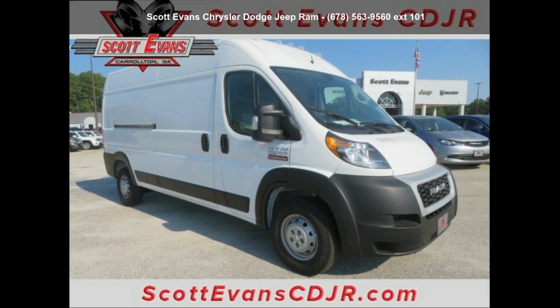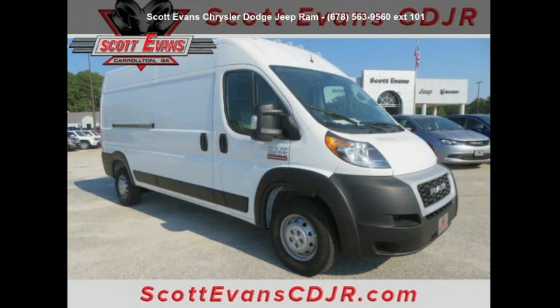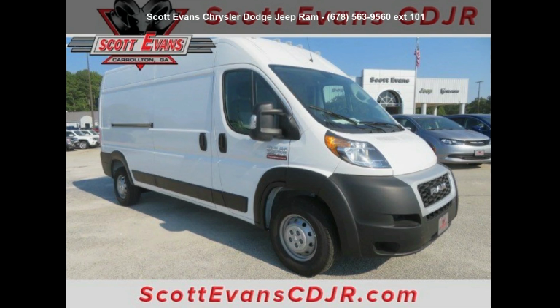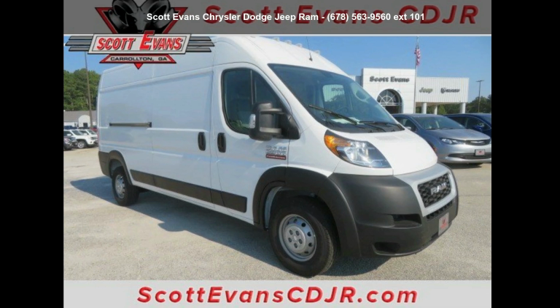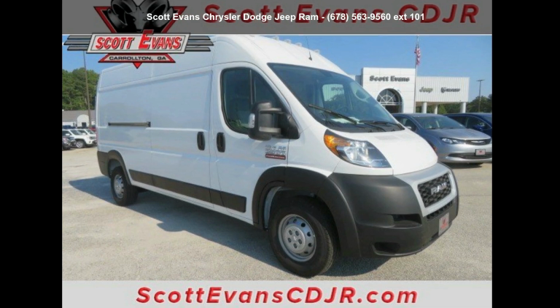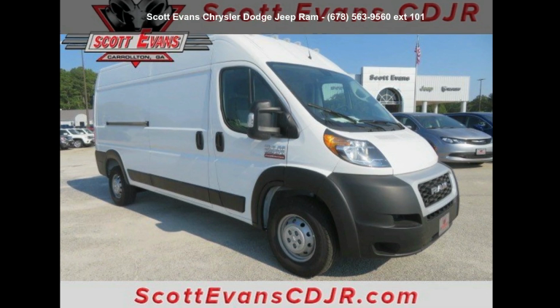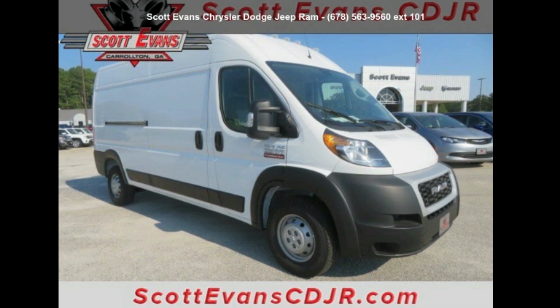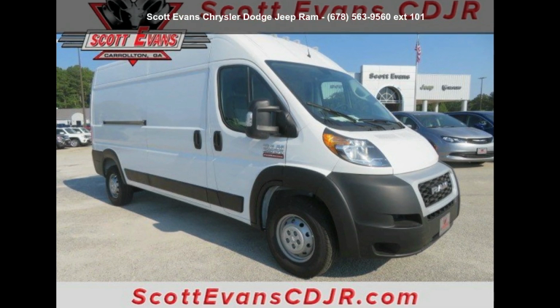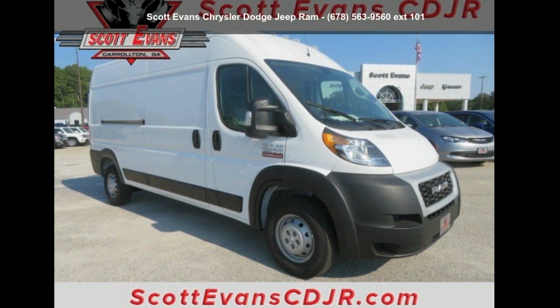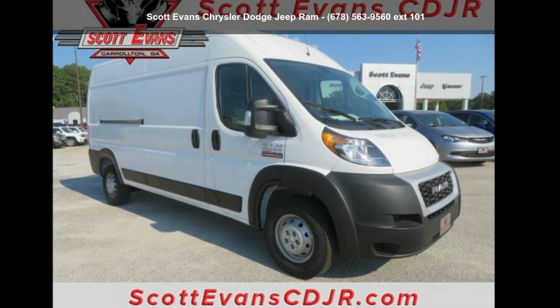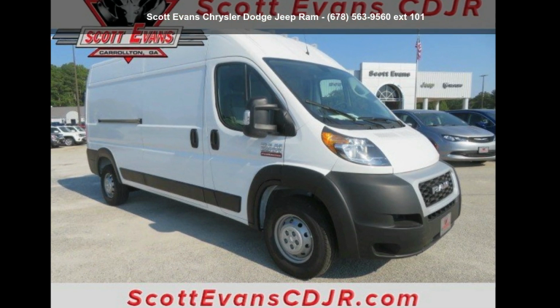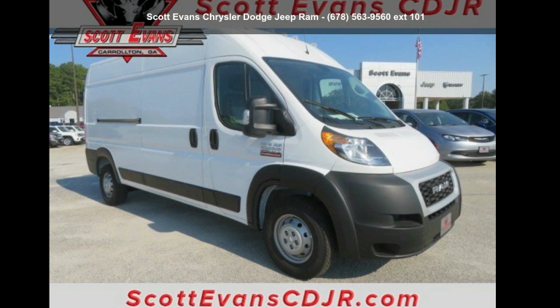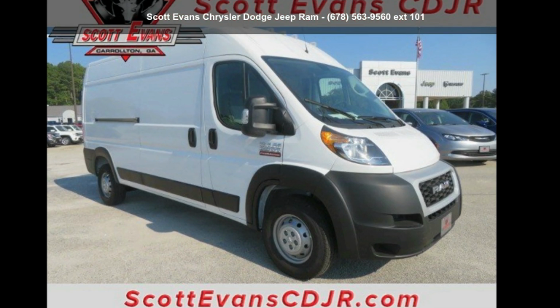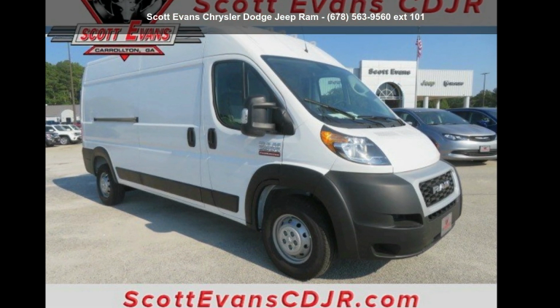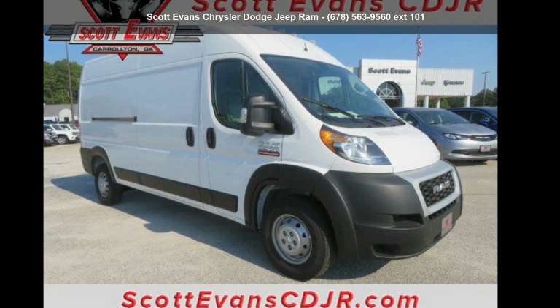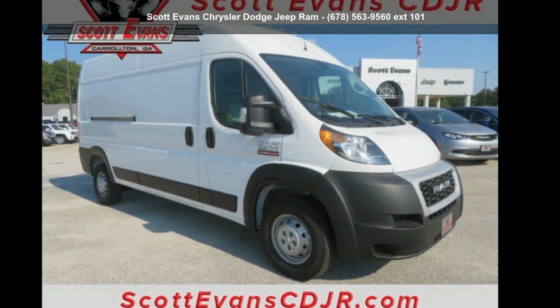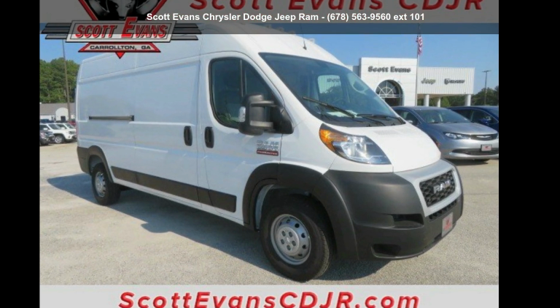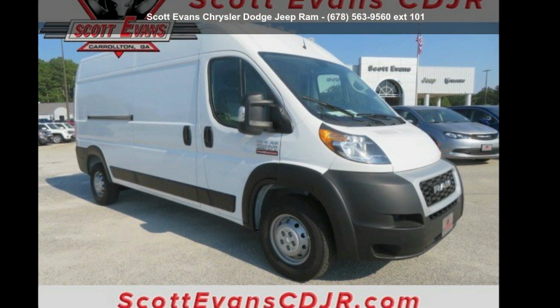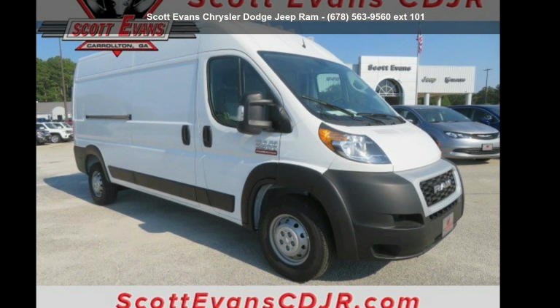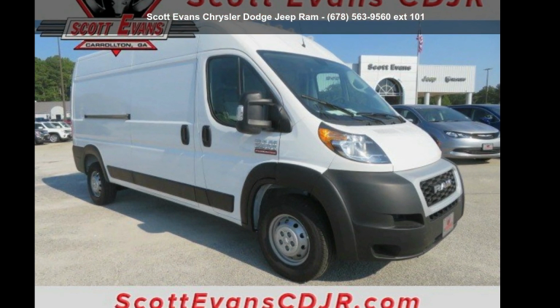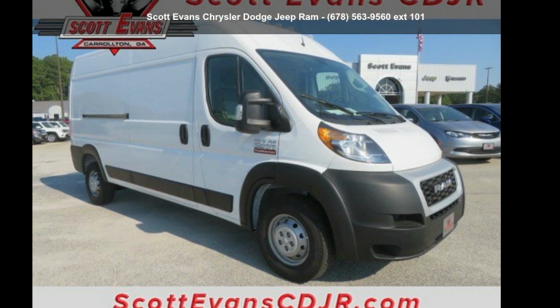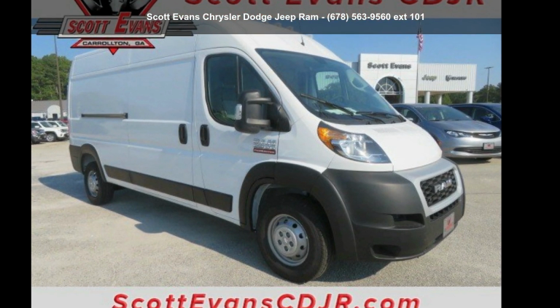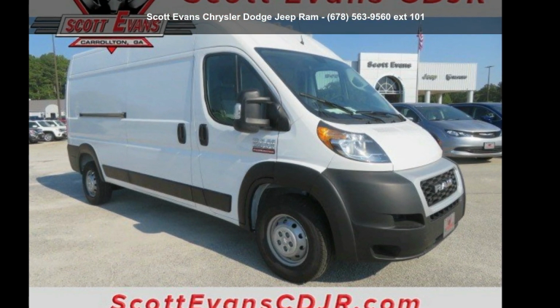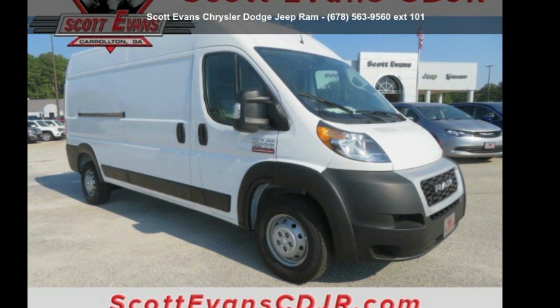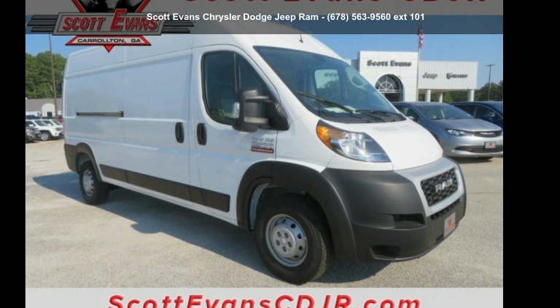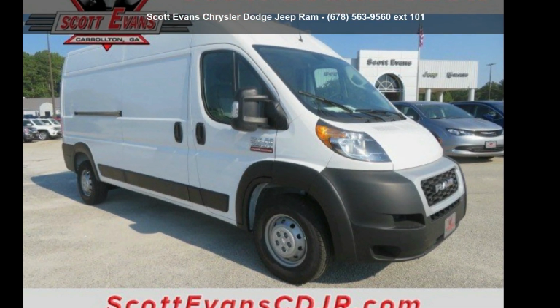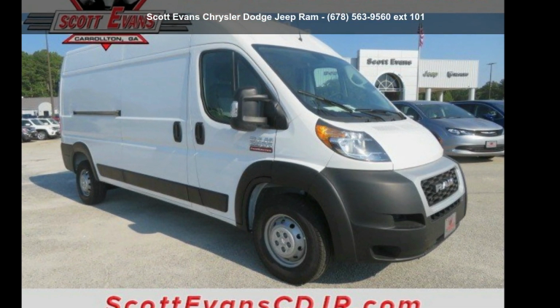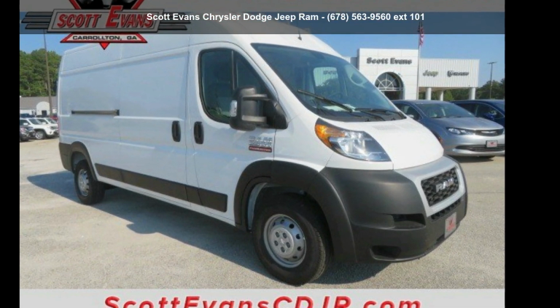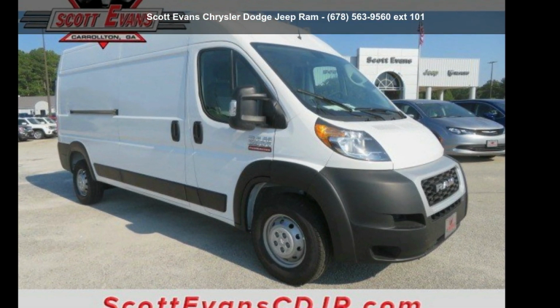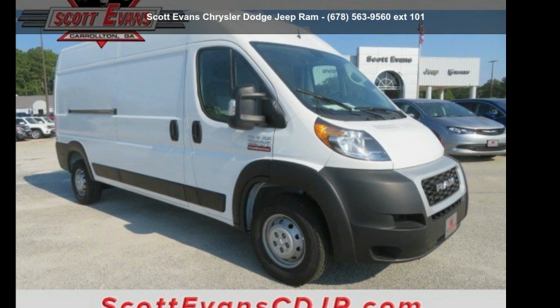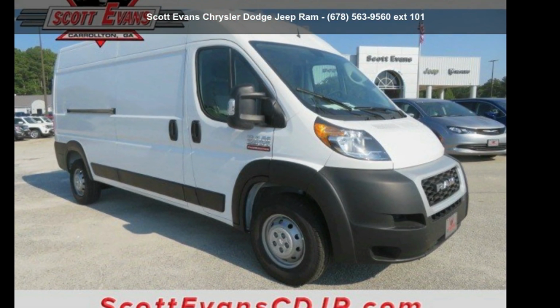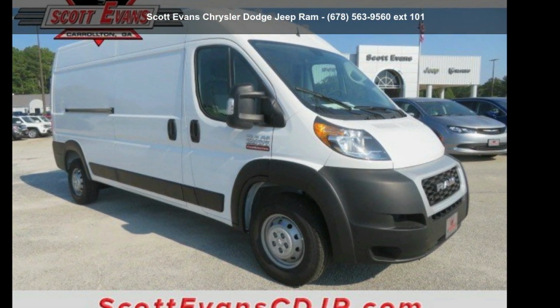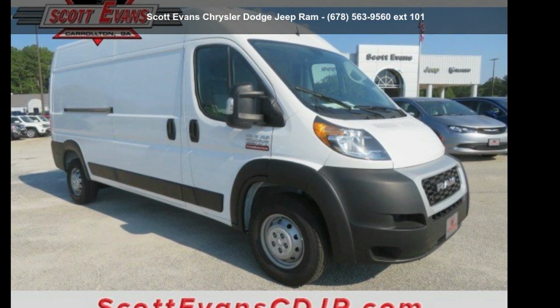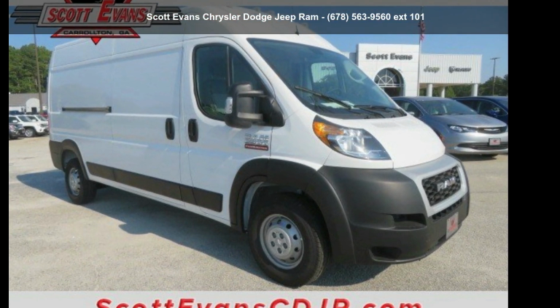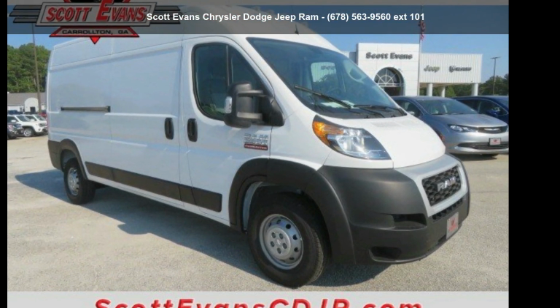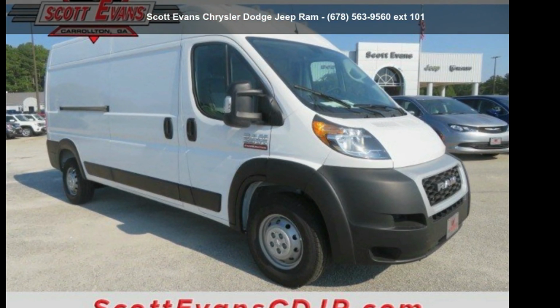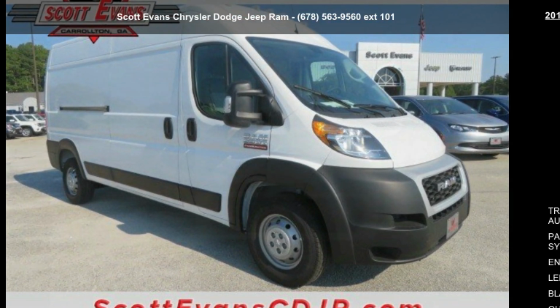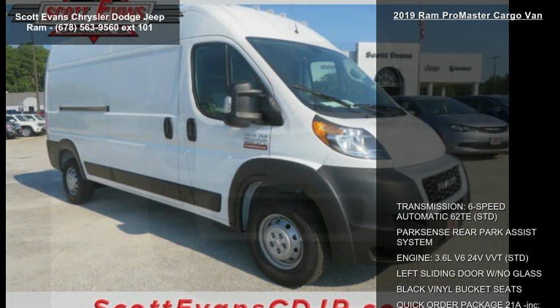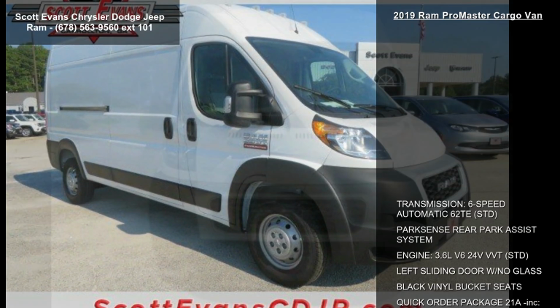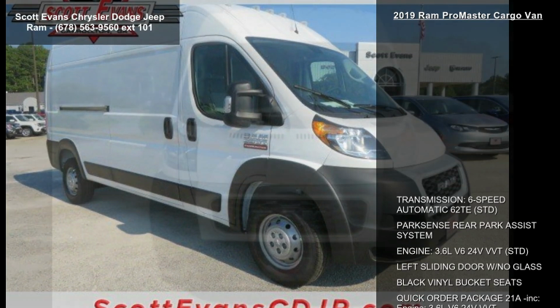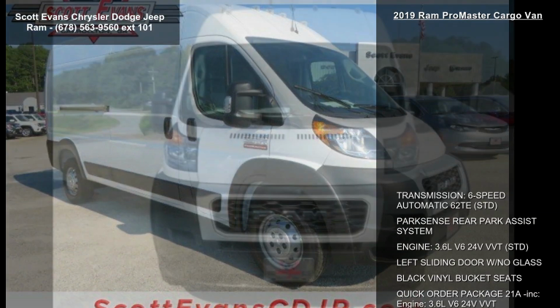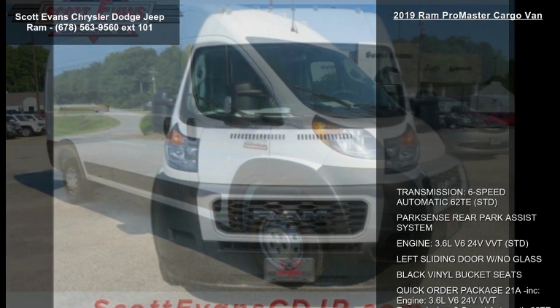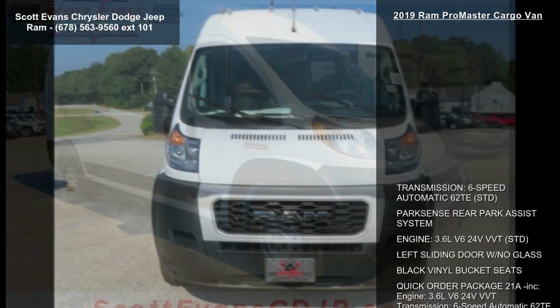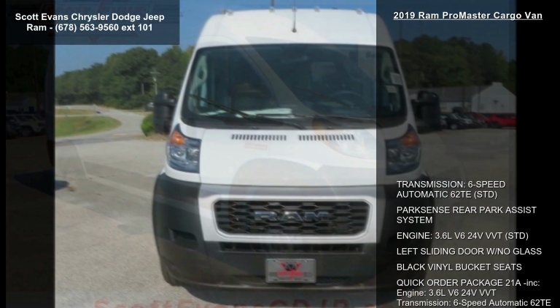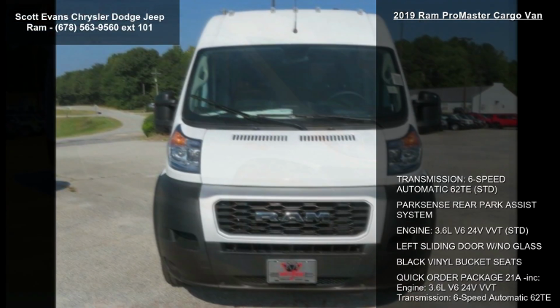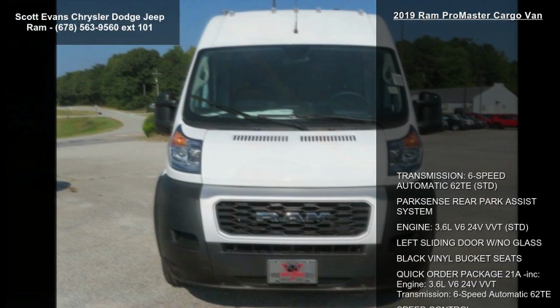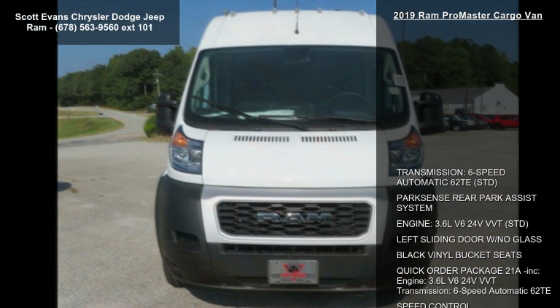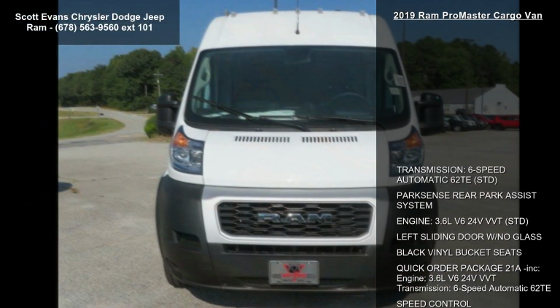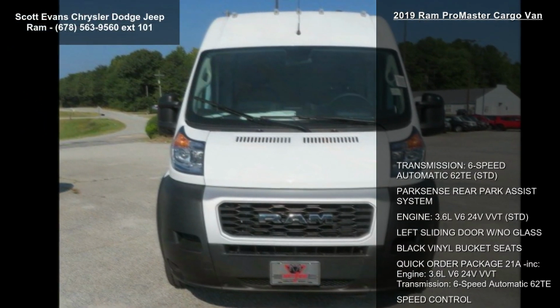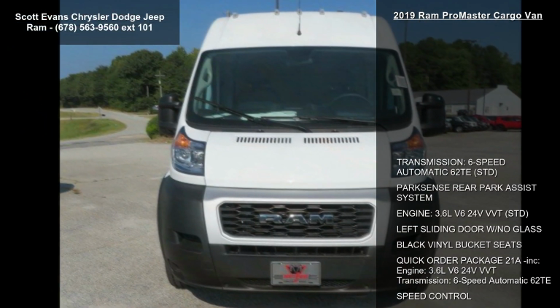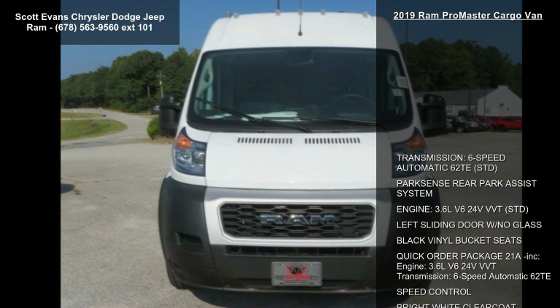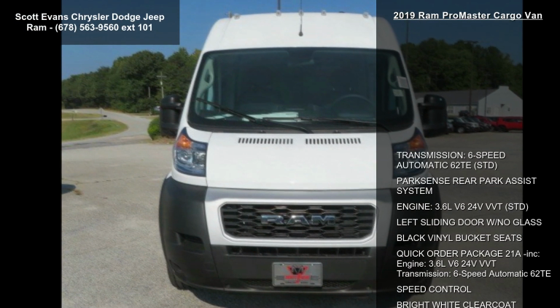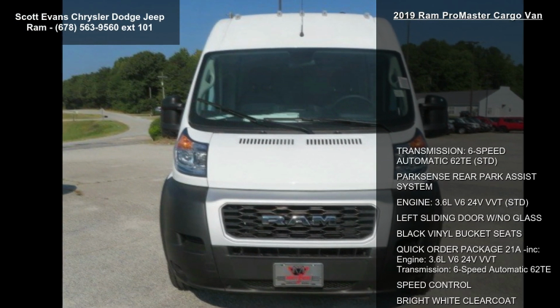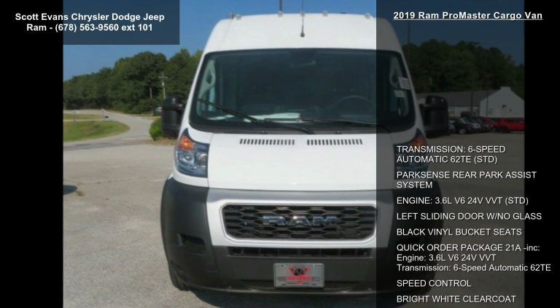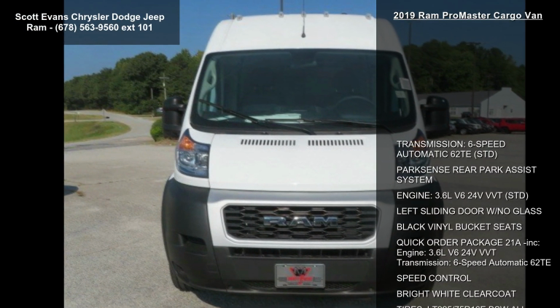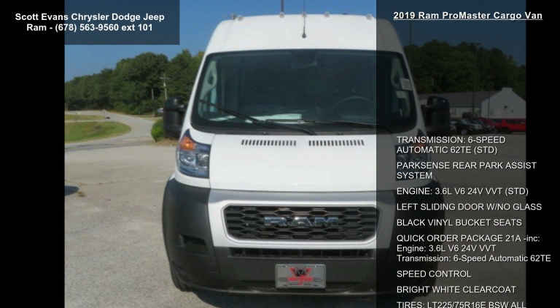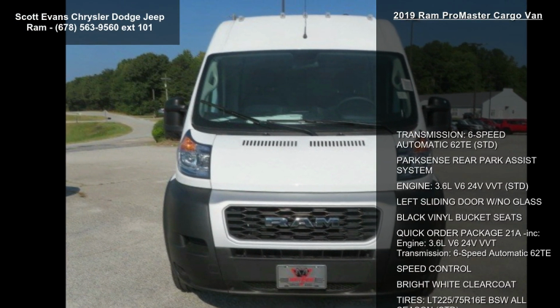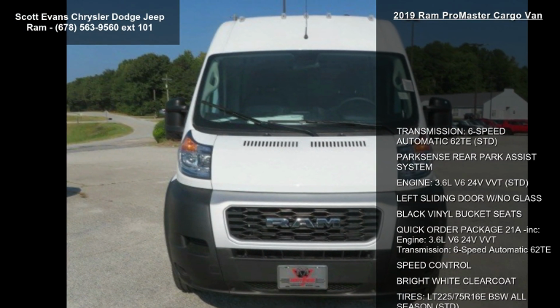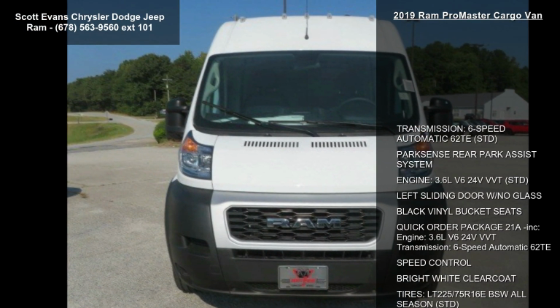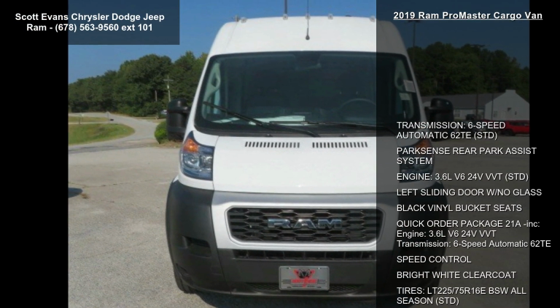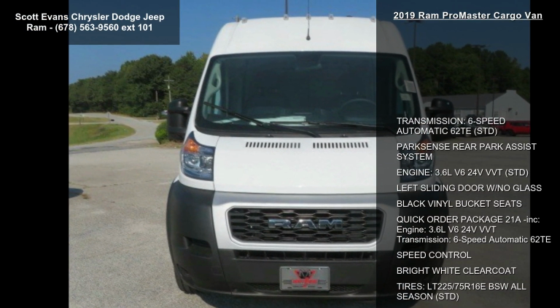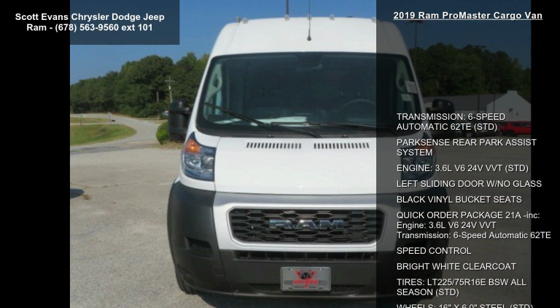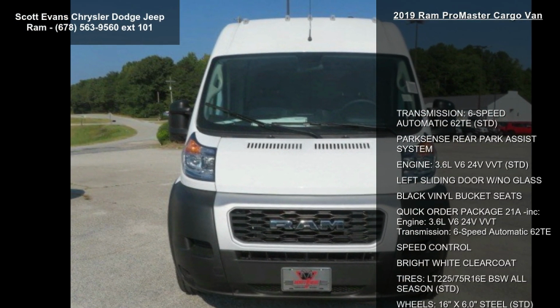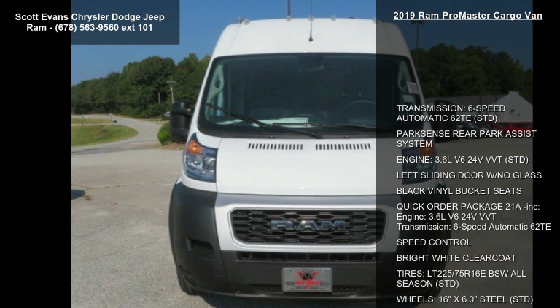Step into the Ram 2019 ProMaster Cargo Van. This may be the set of wheels you've been looking for.